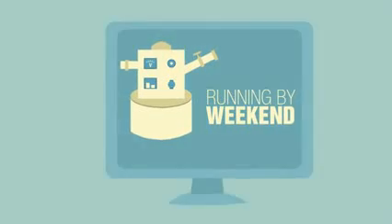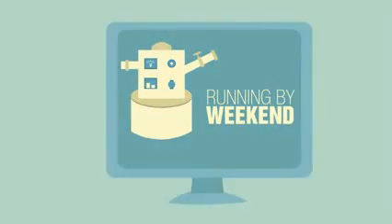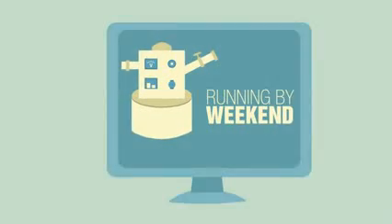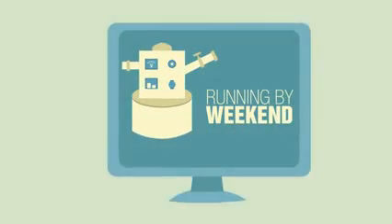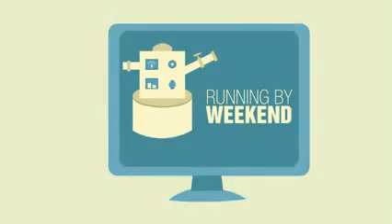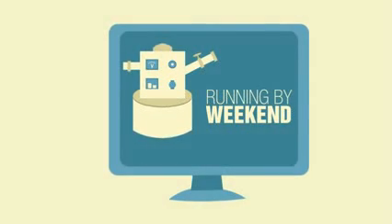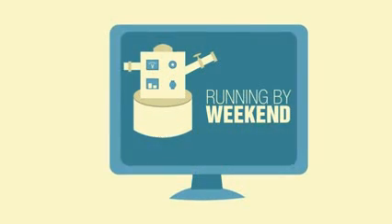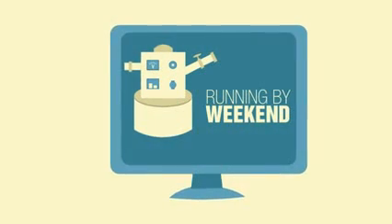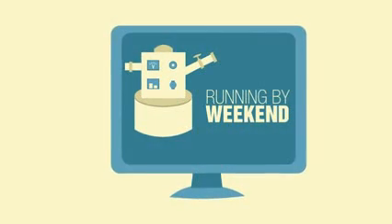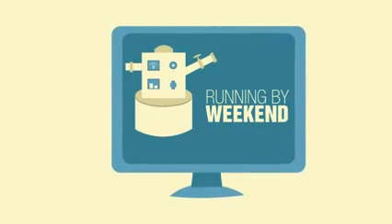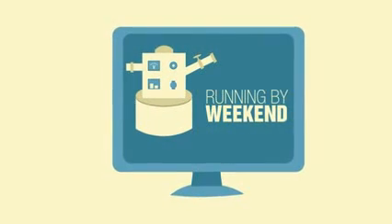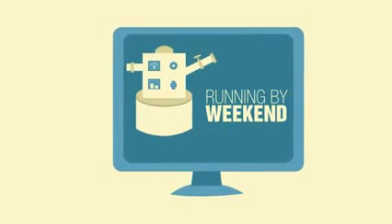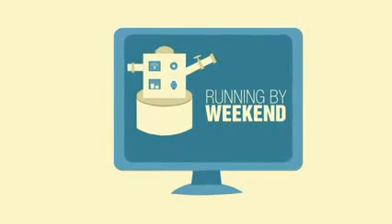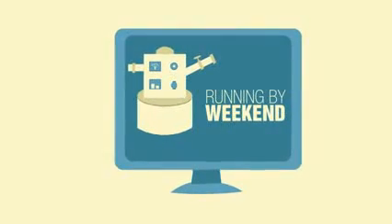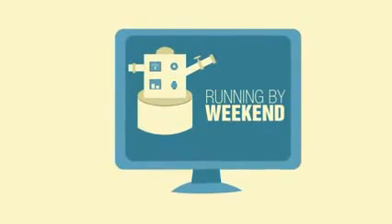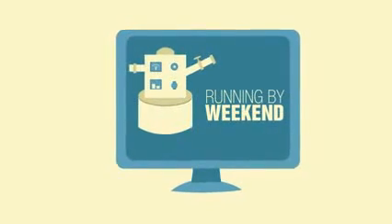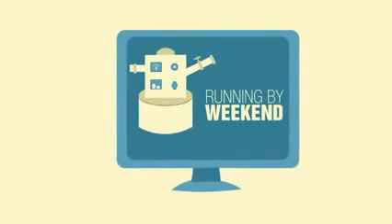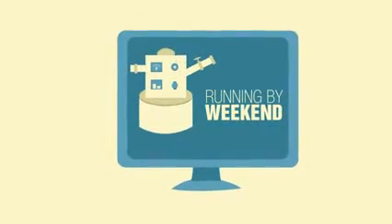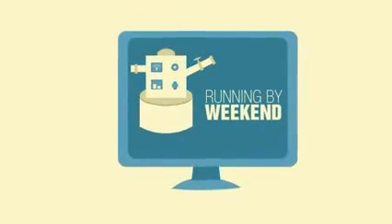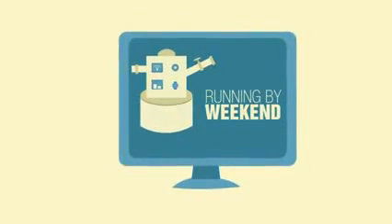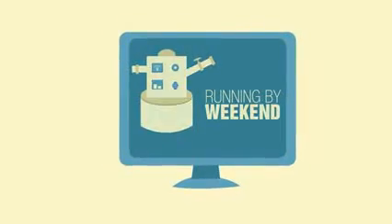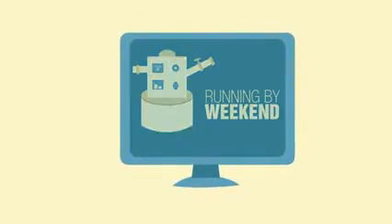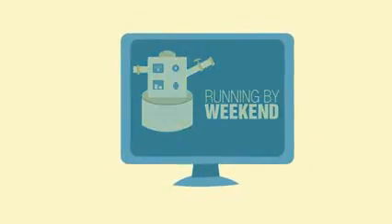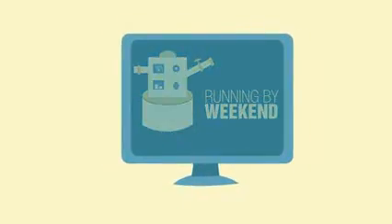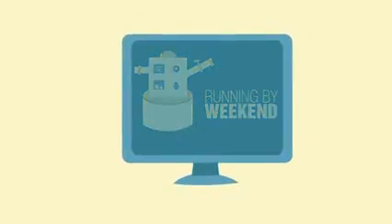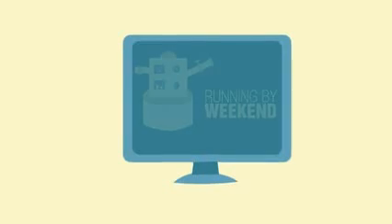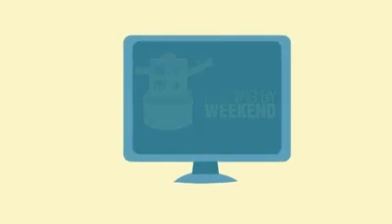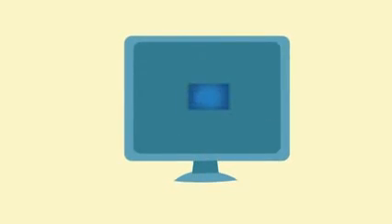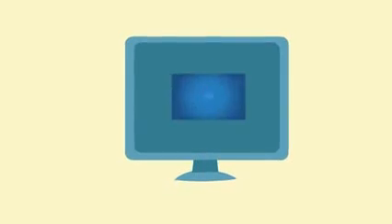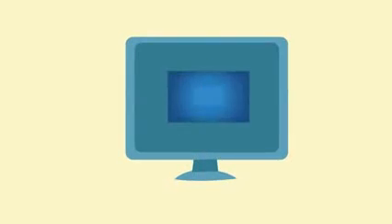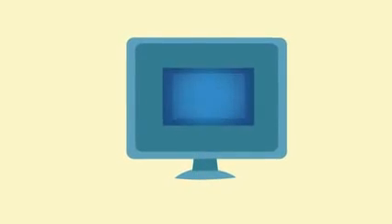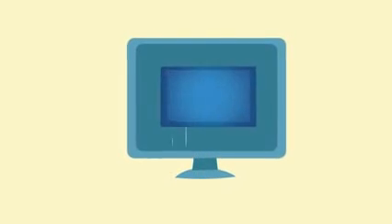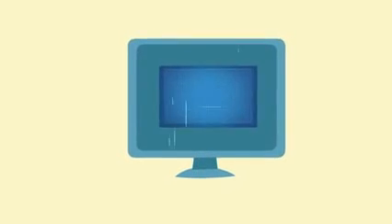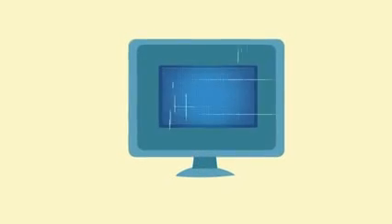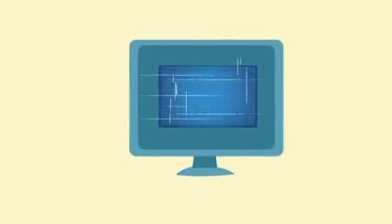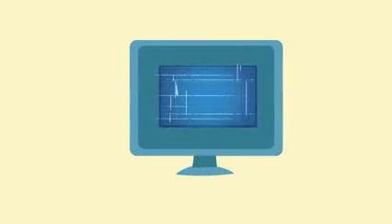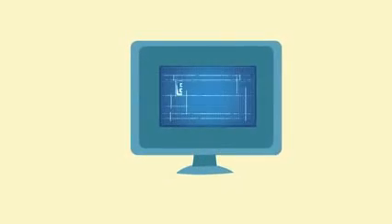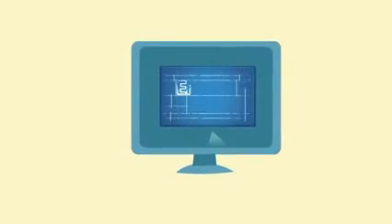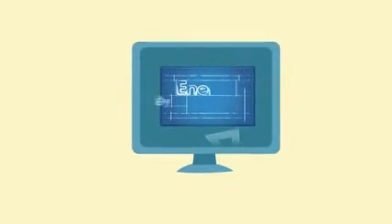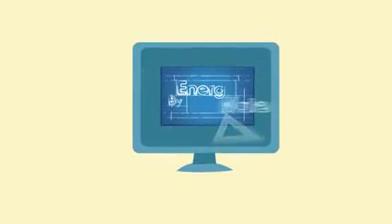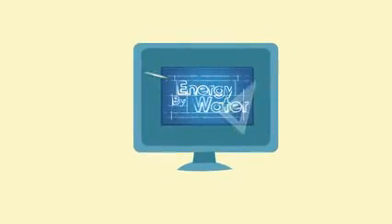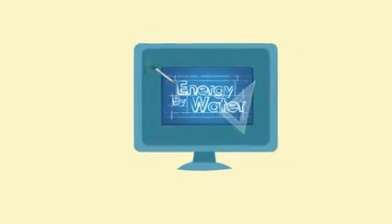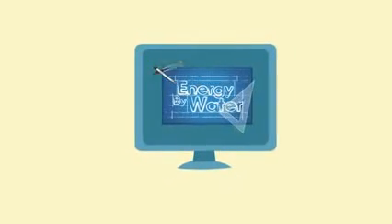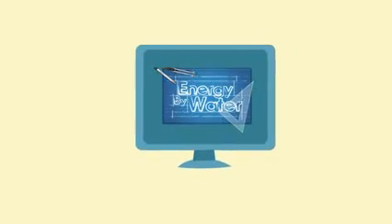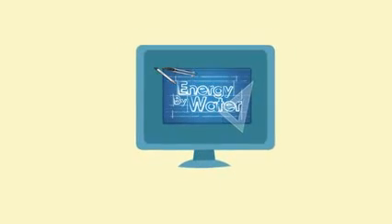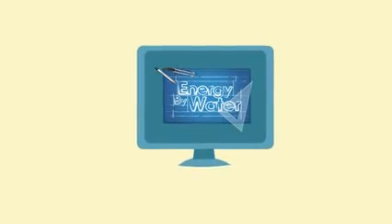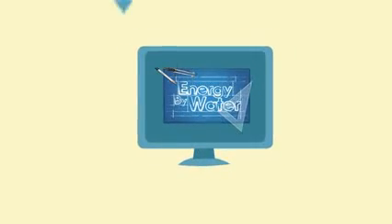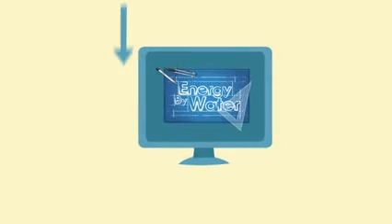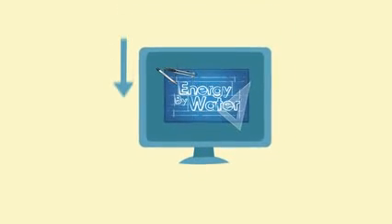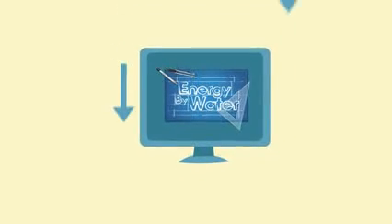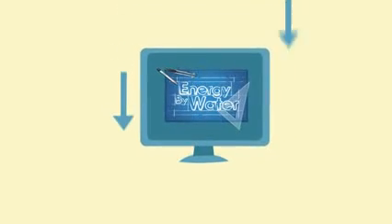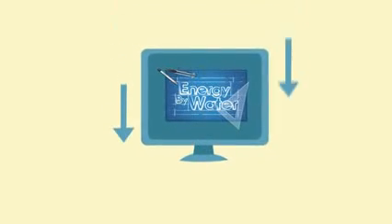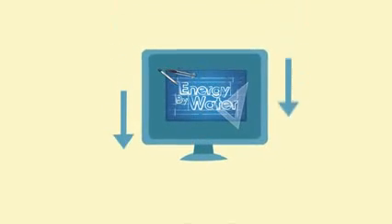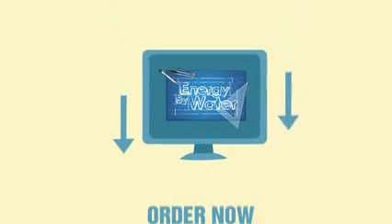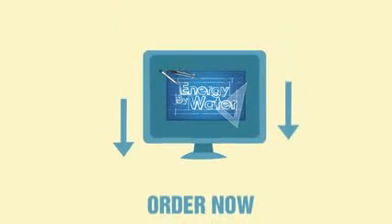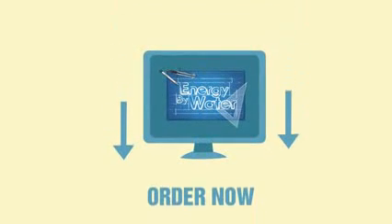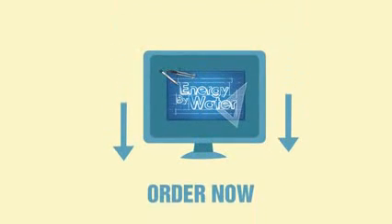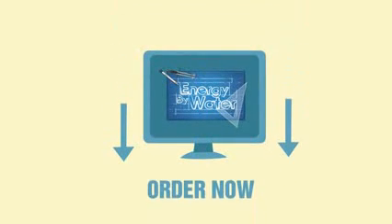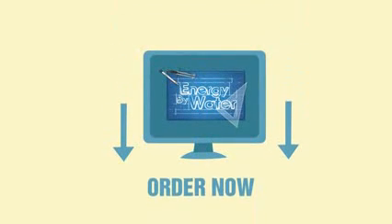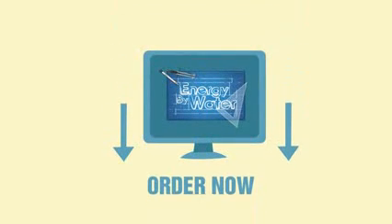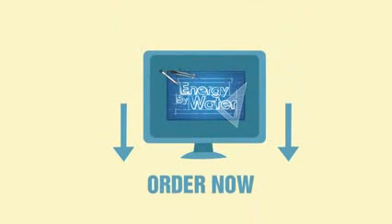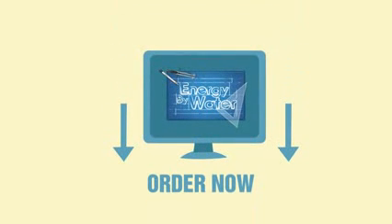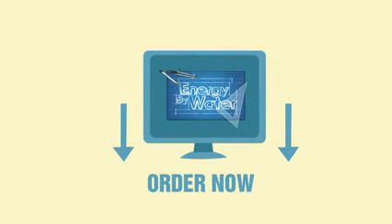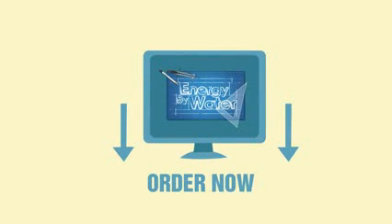With the ever-changing nature of the worldwide web, there's no telling how long this video is going to be here. So order now.